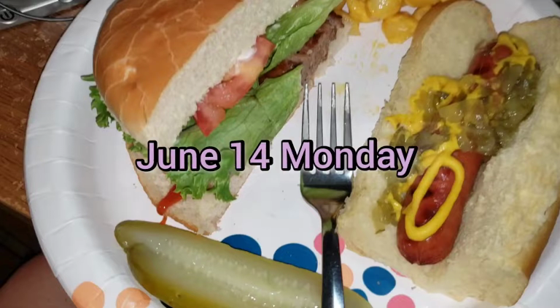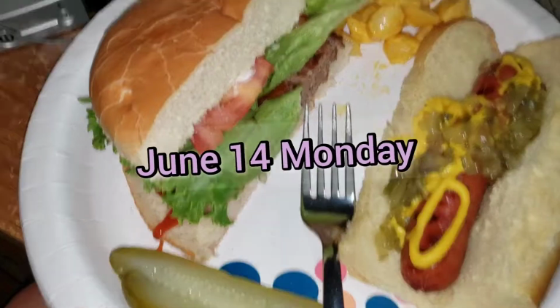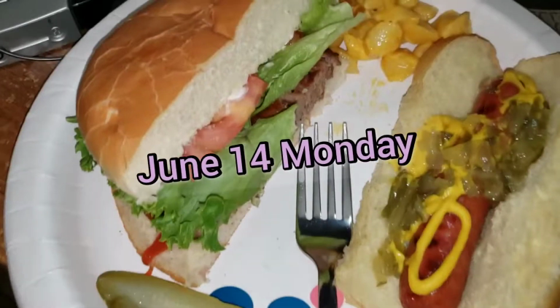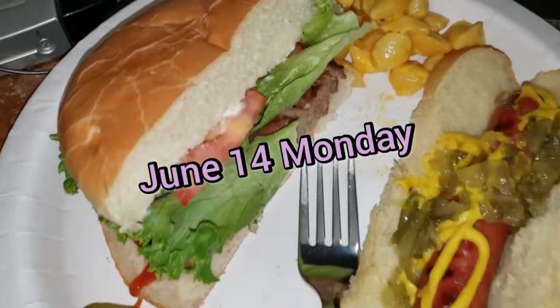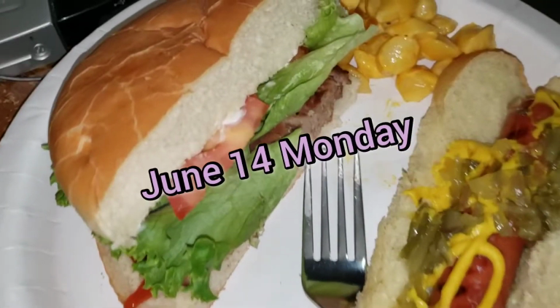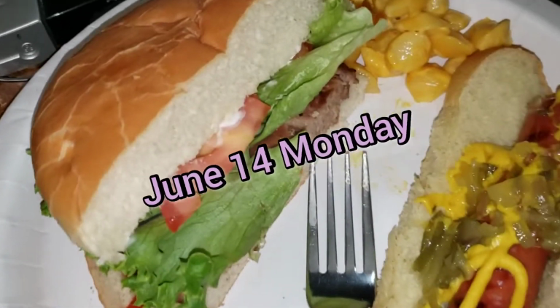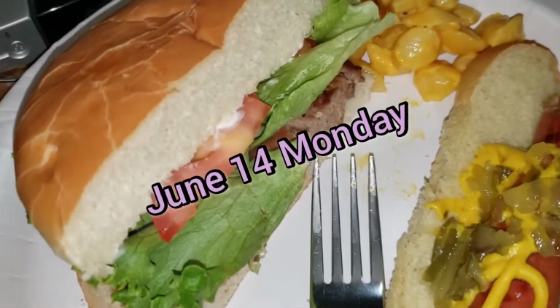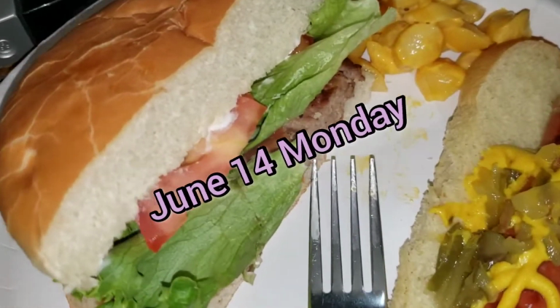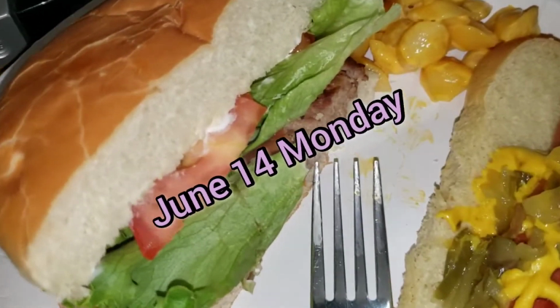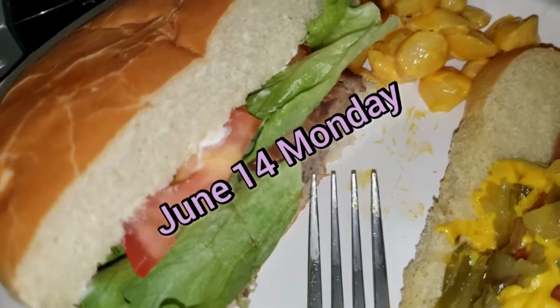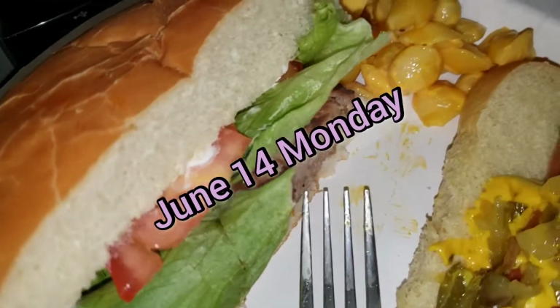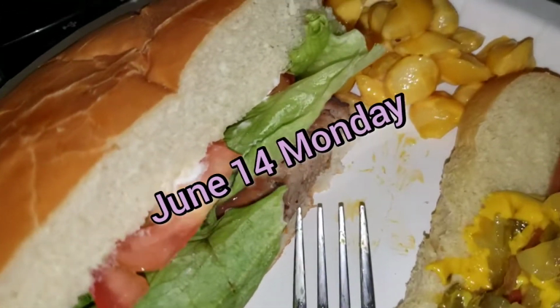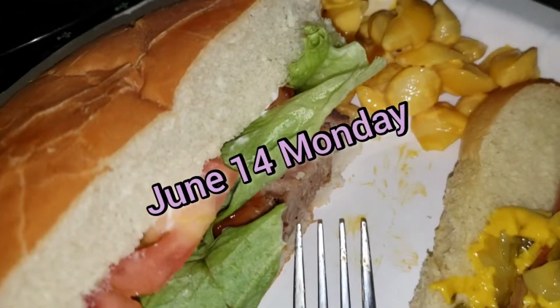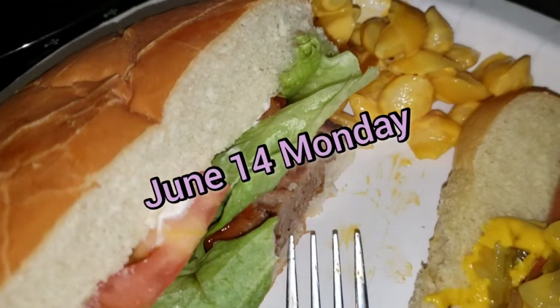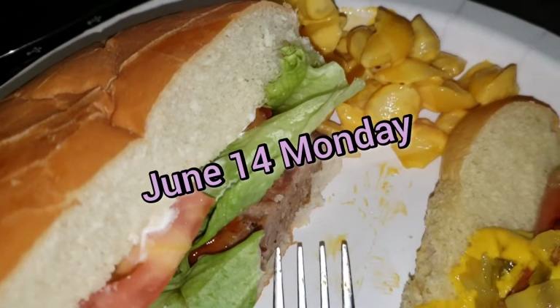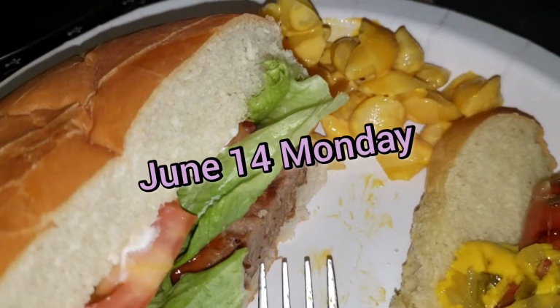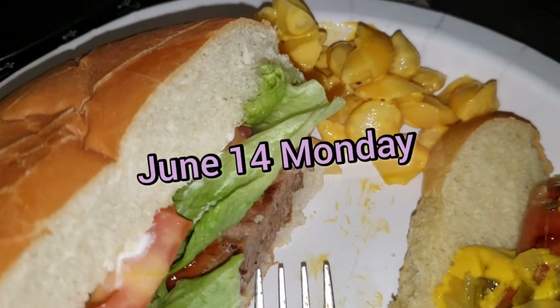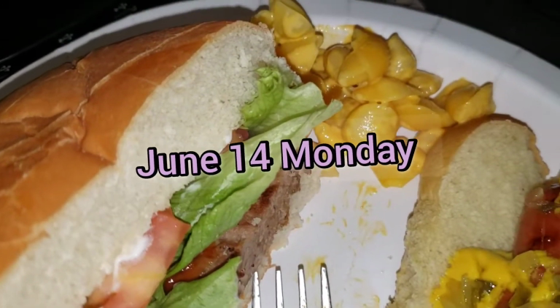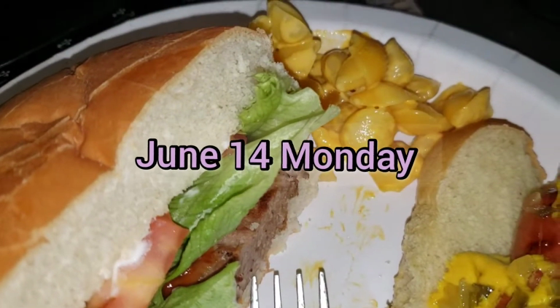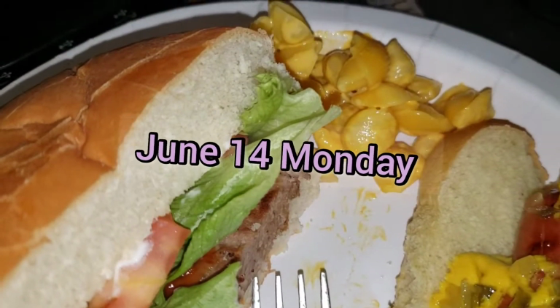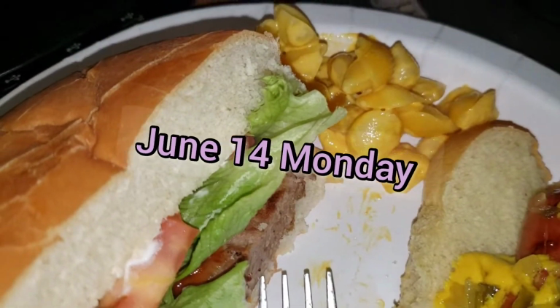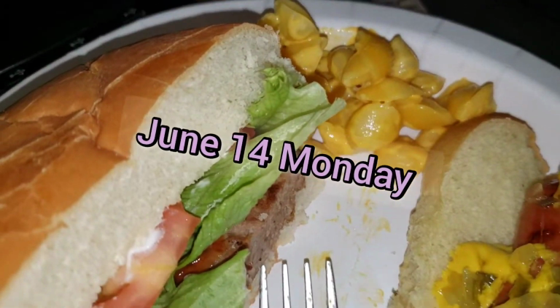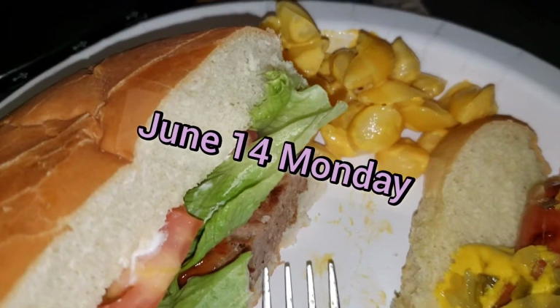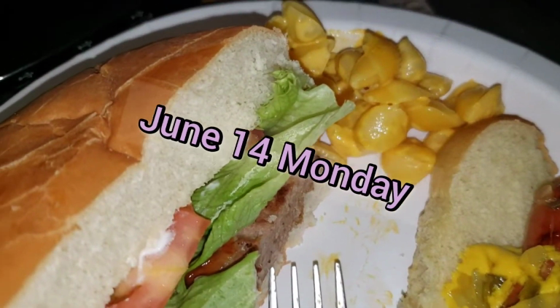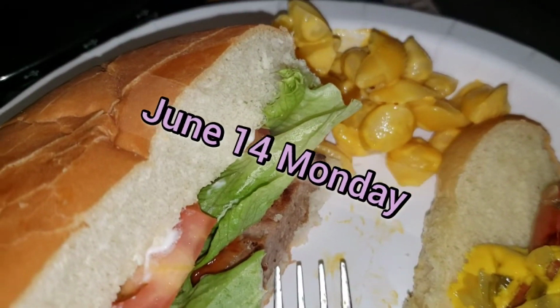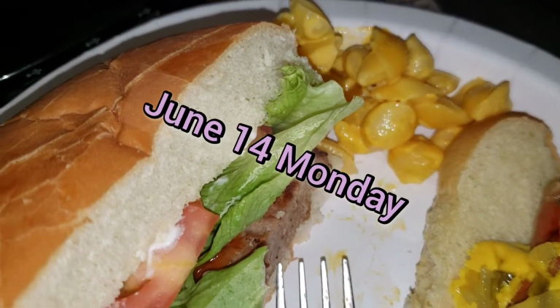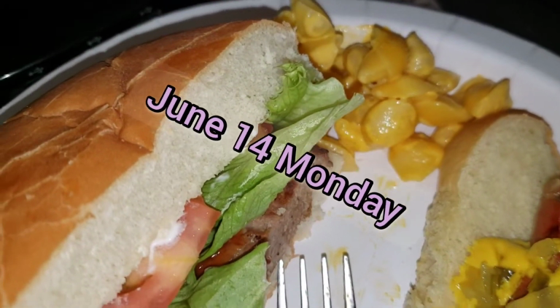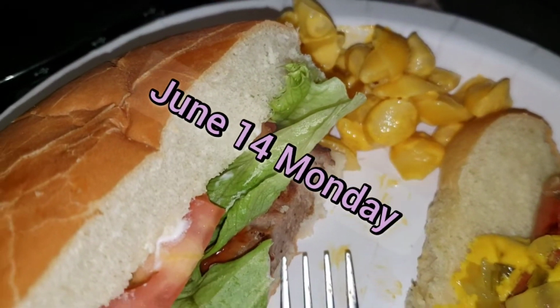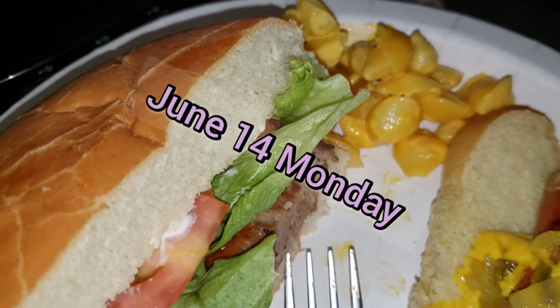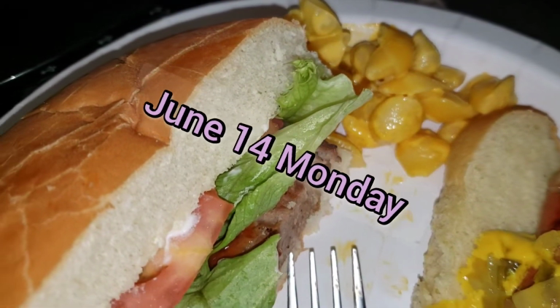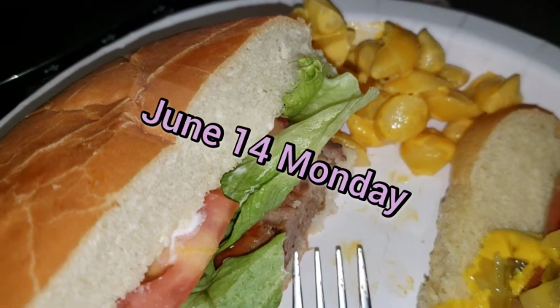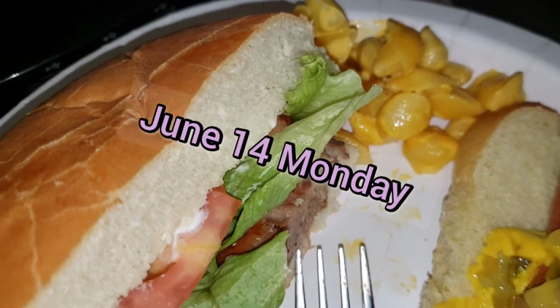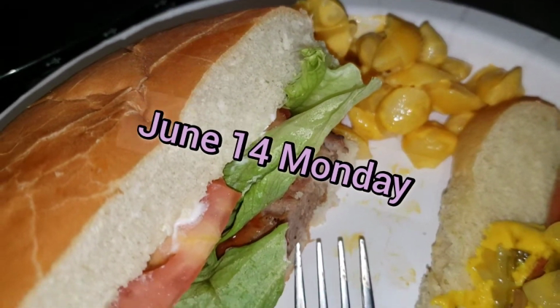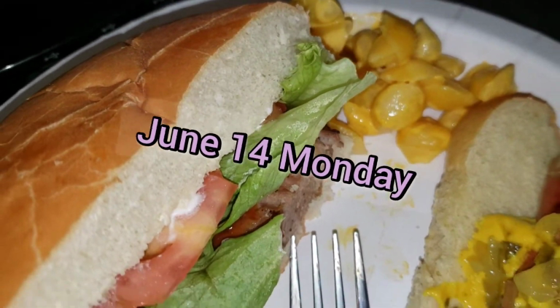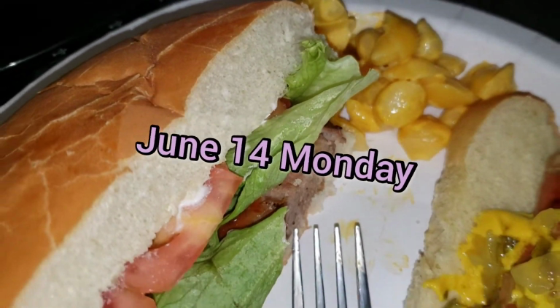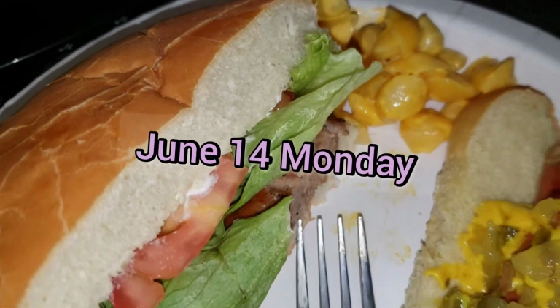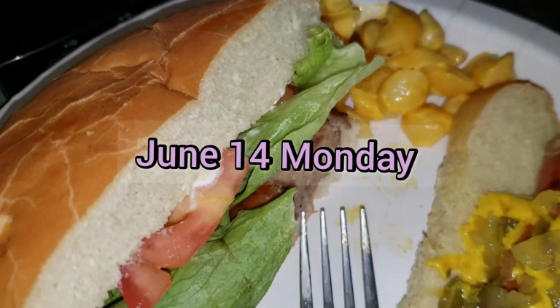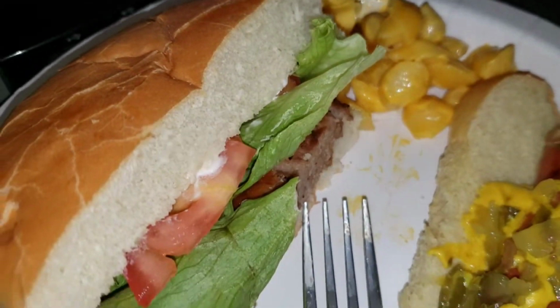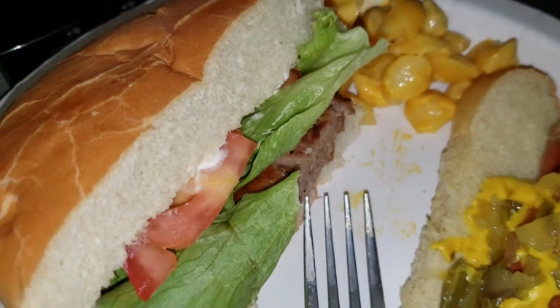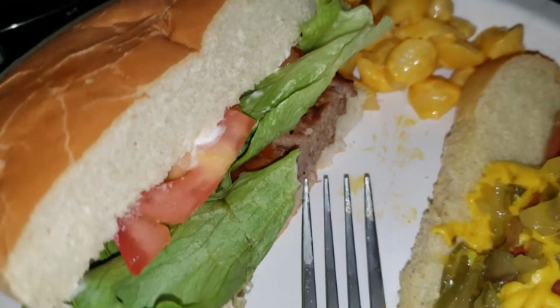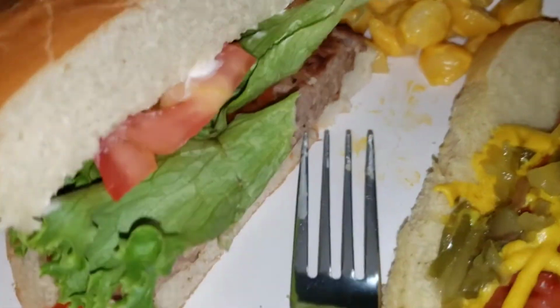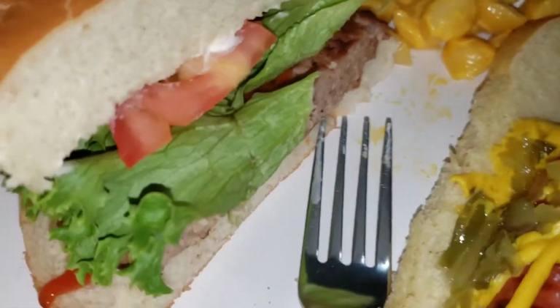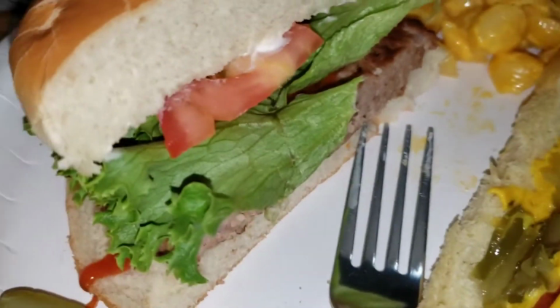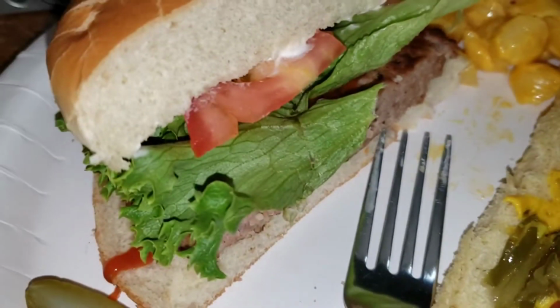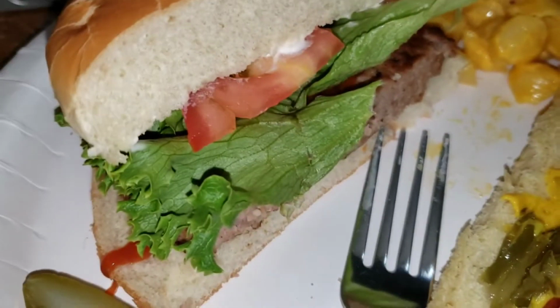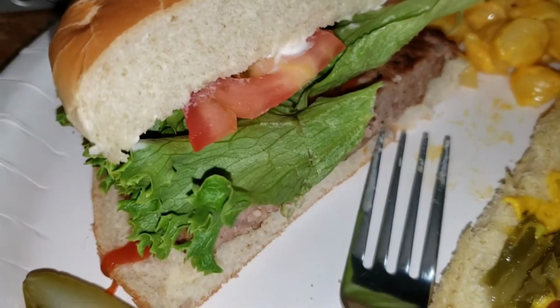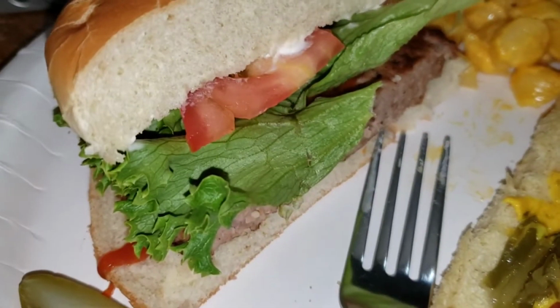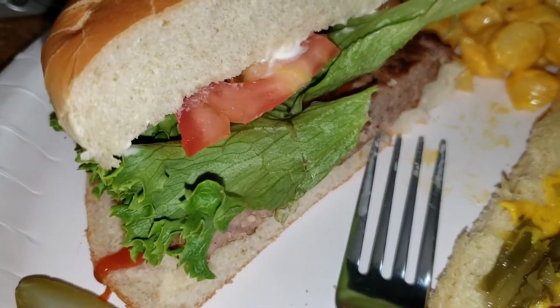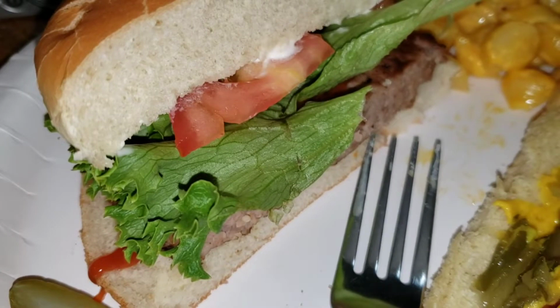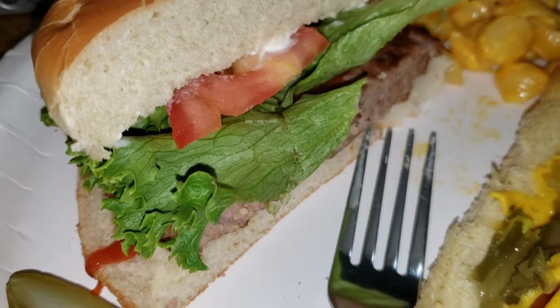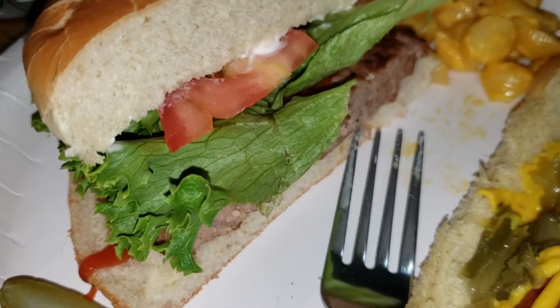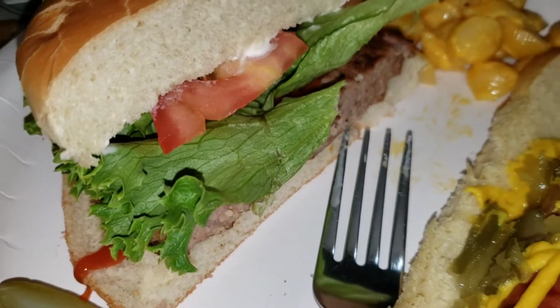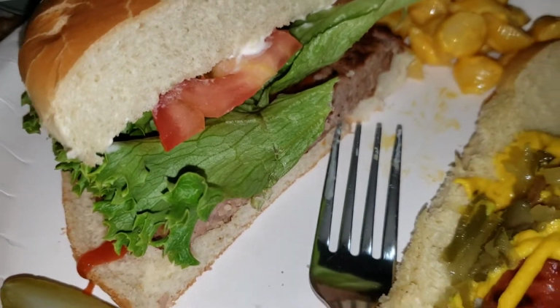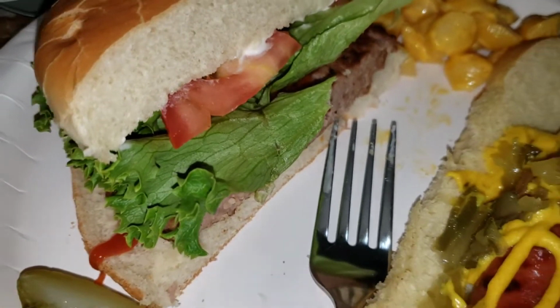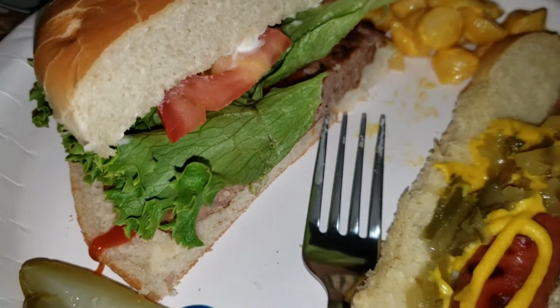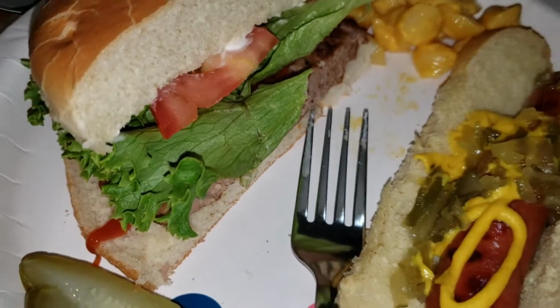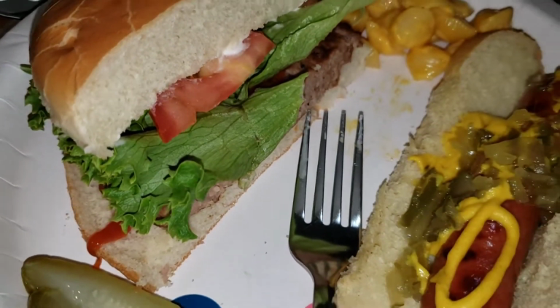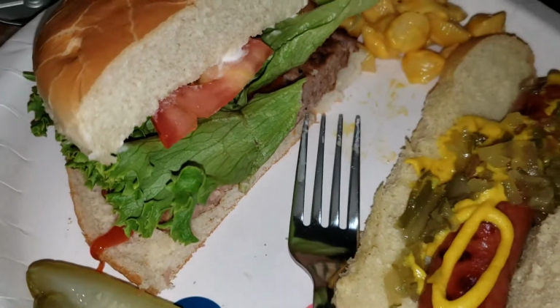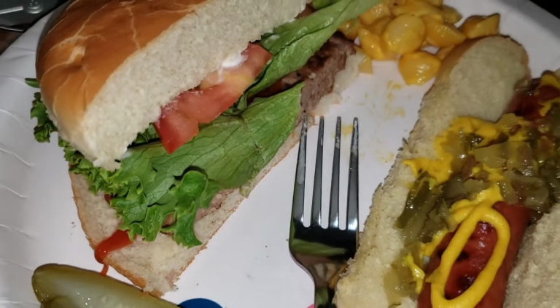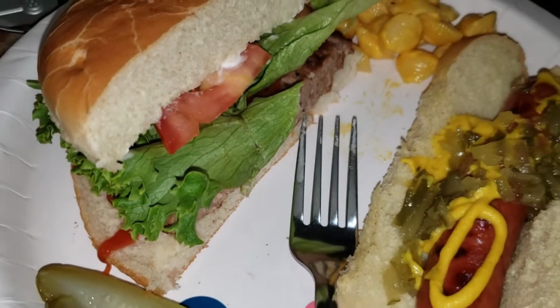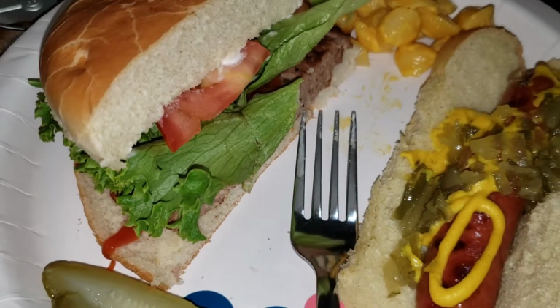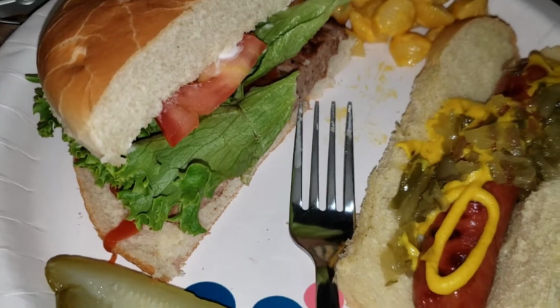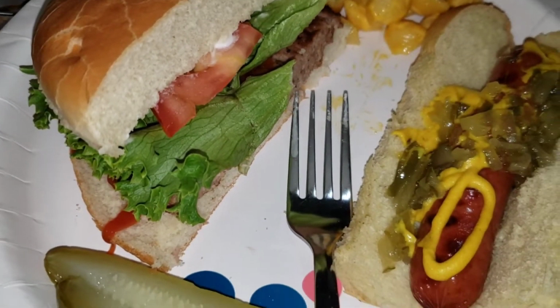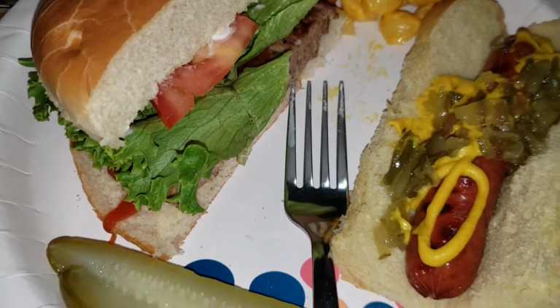Monday we added hamburgers, hot dogs, macaroni and cheese, and pickle slices.